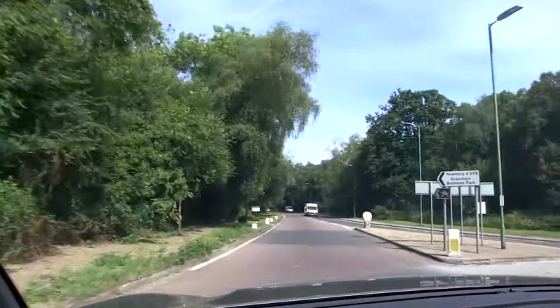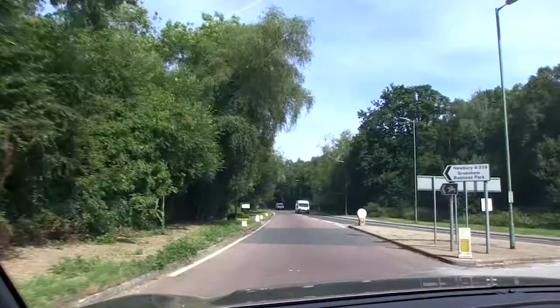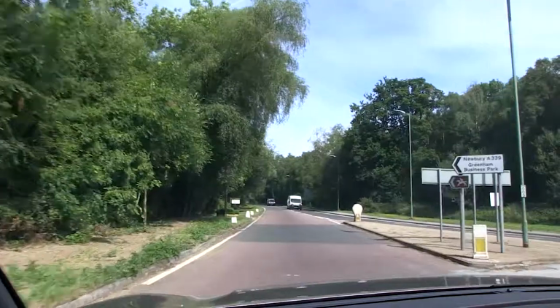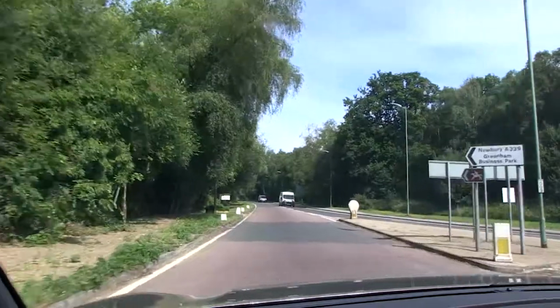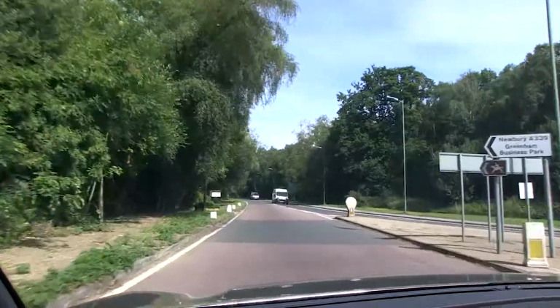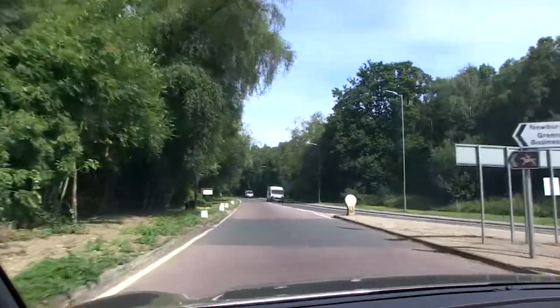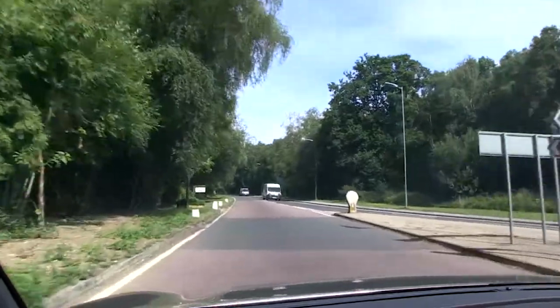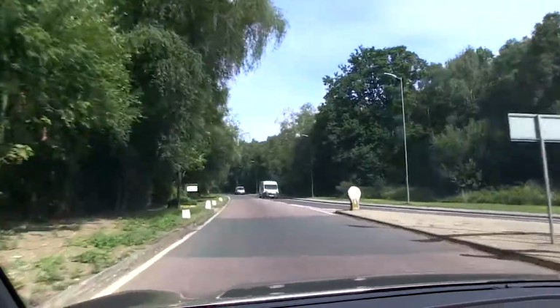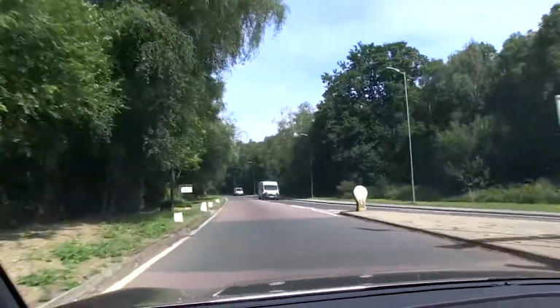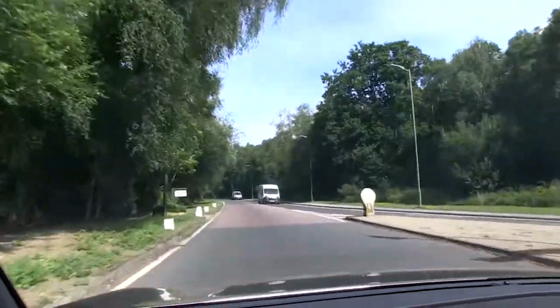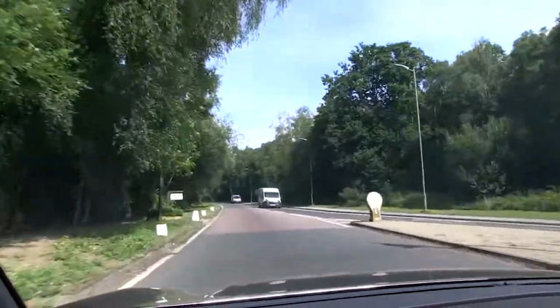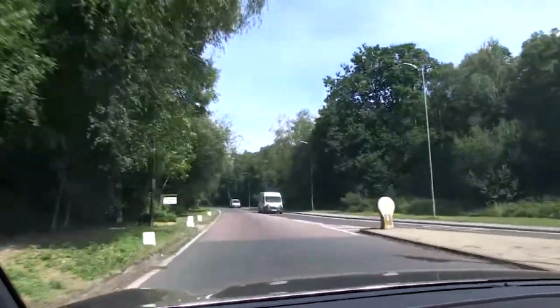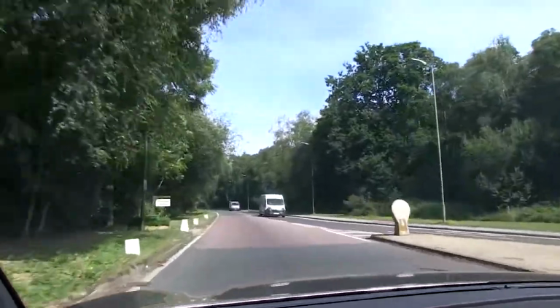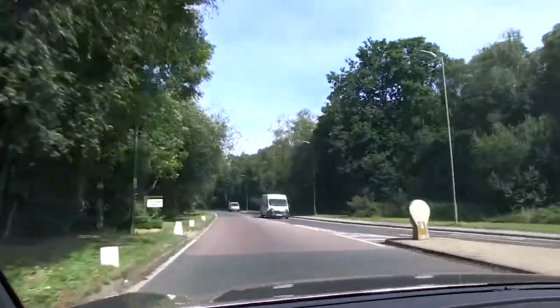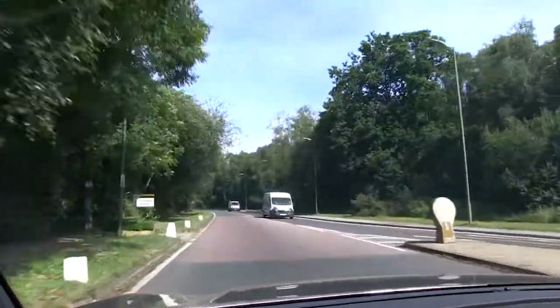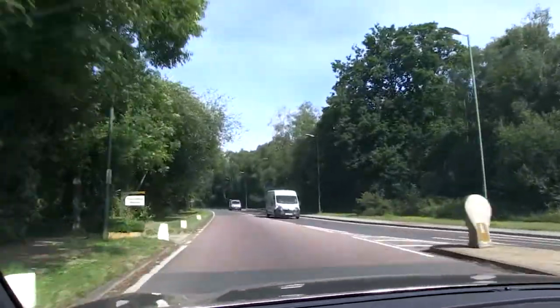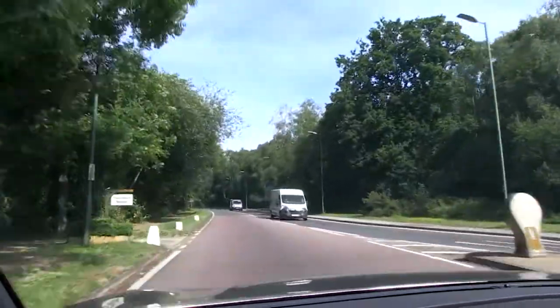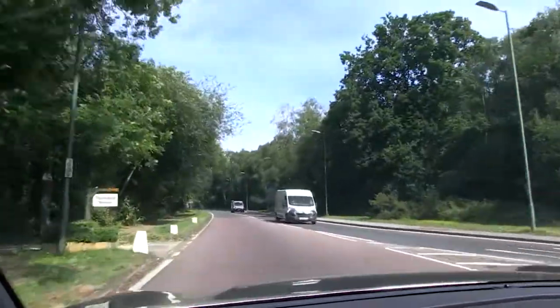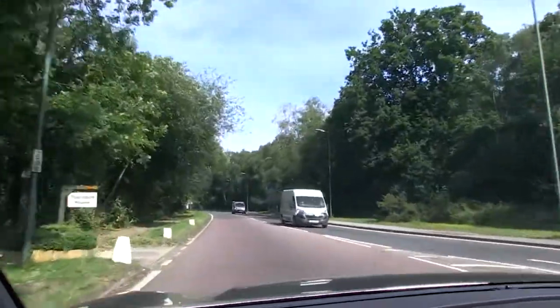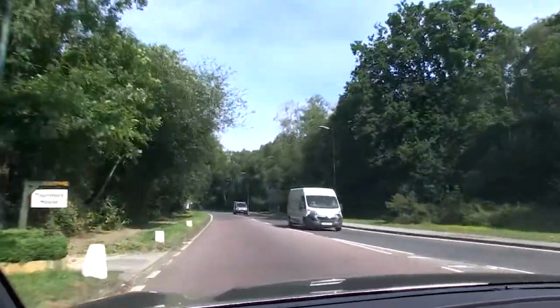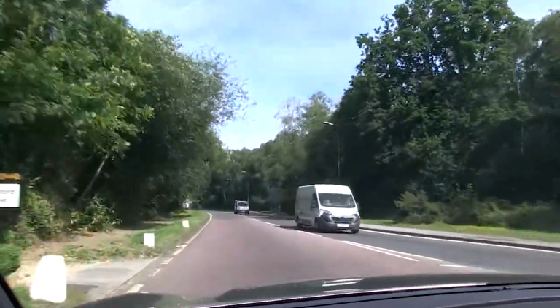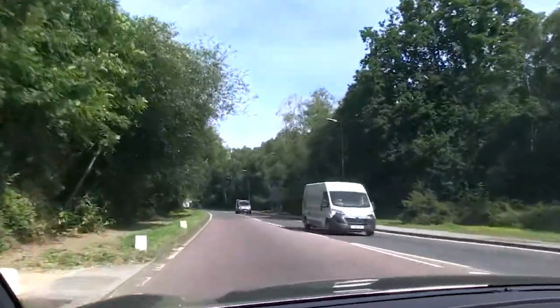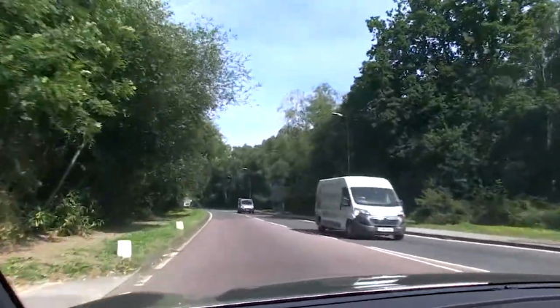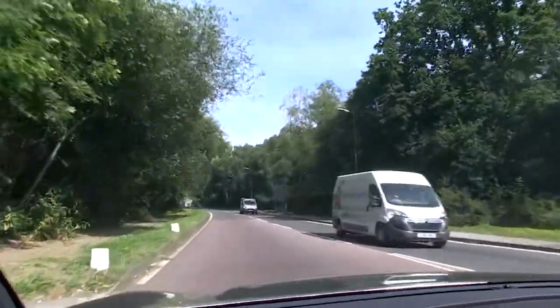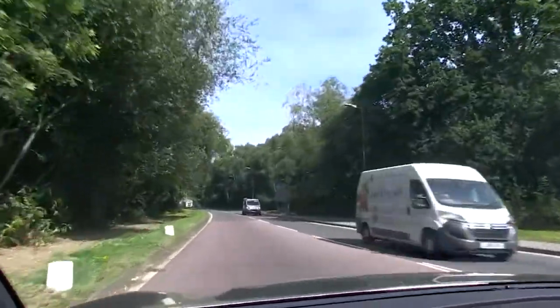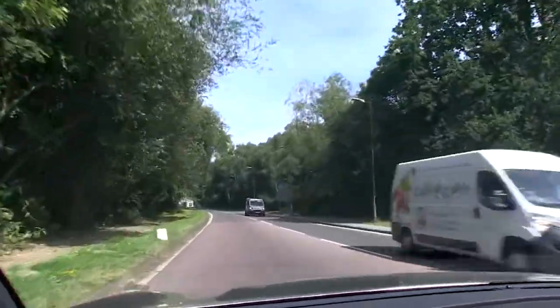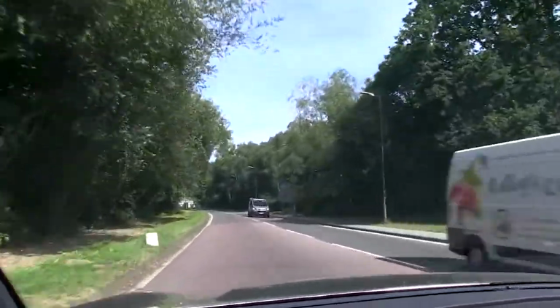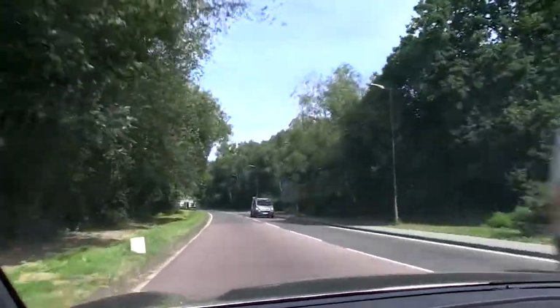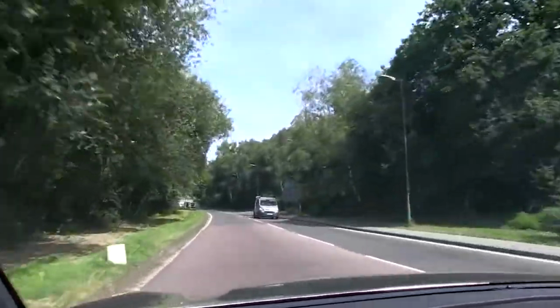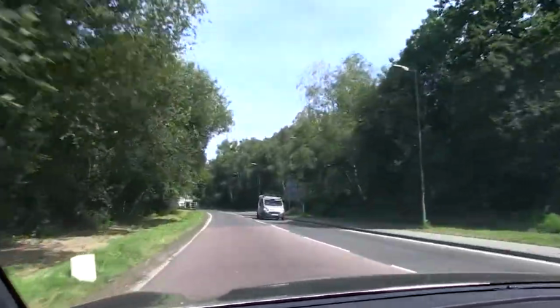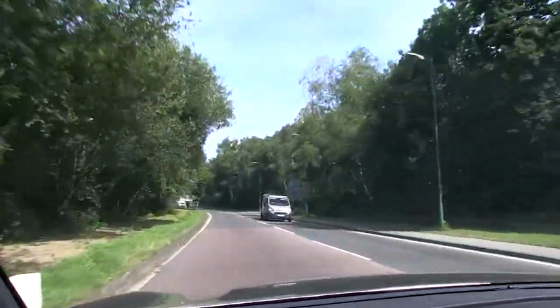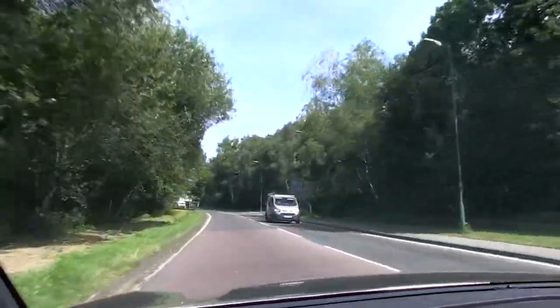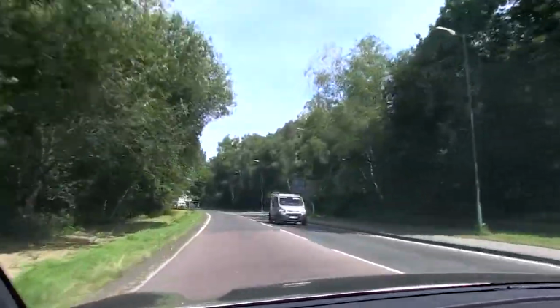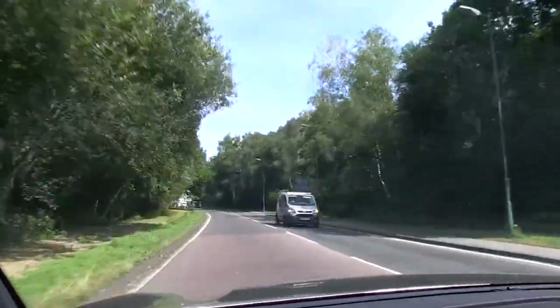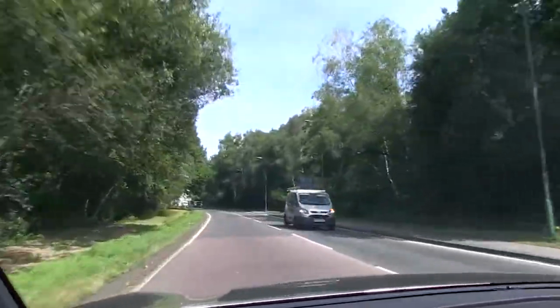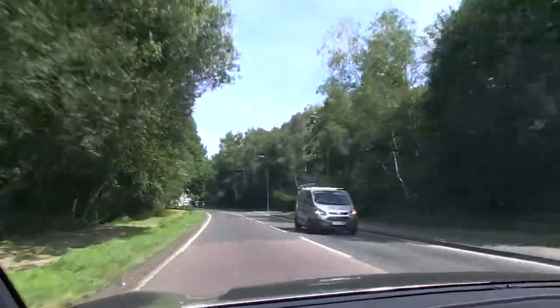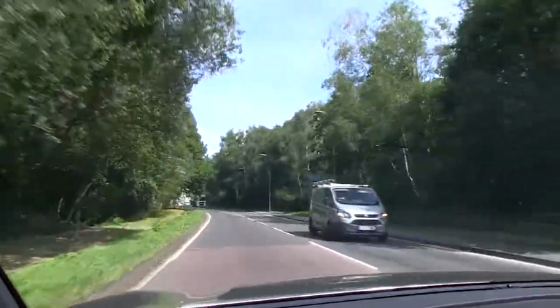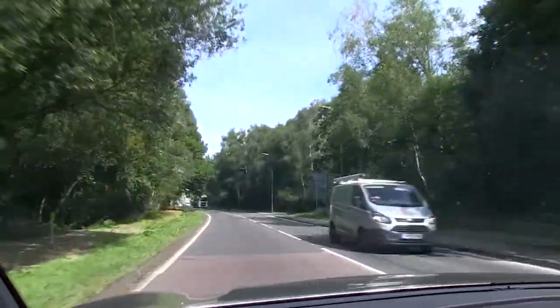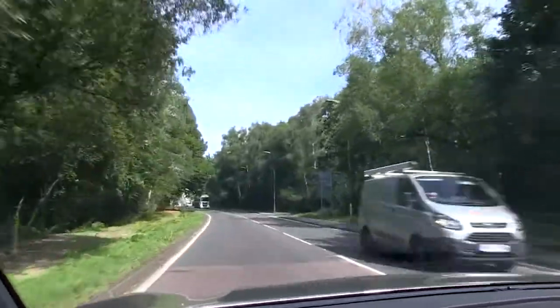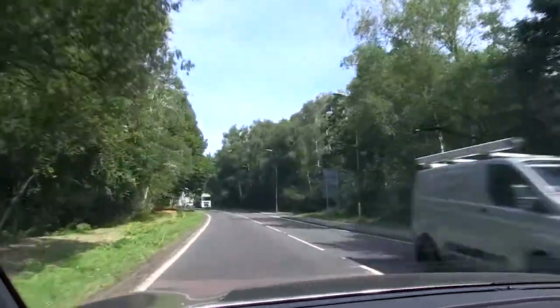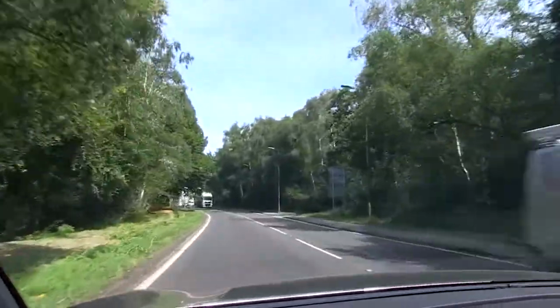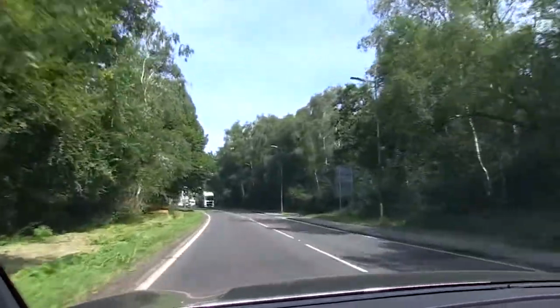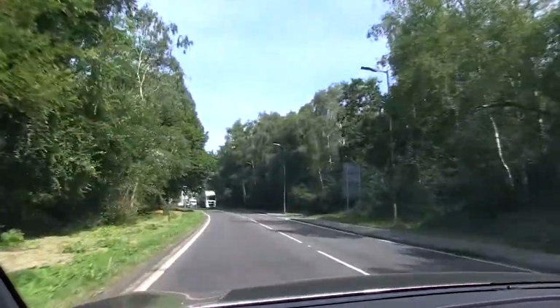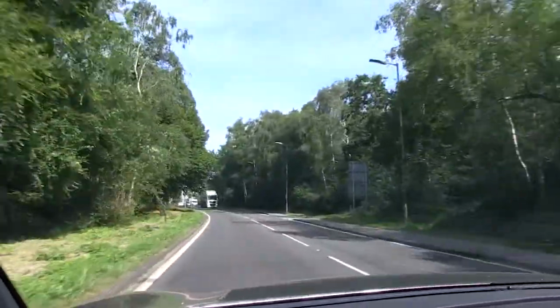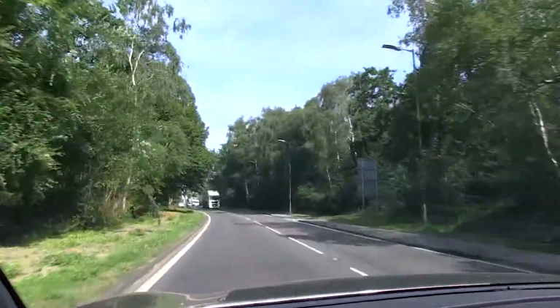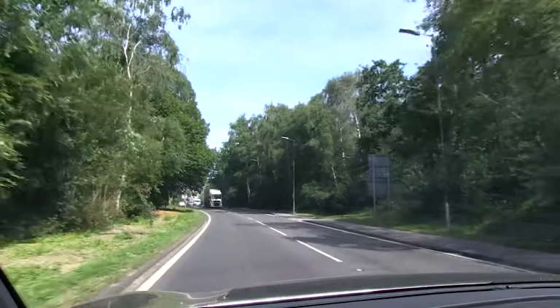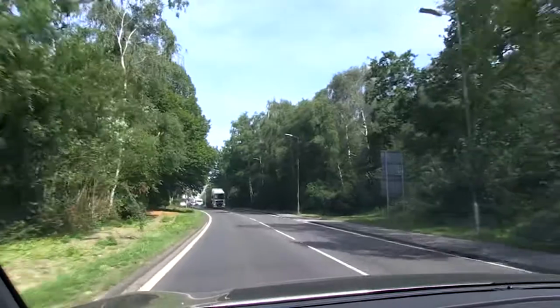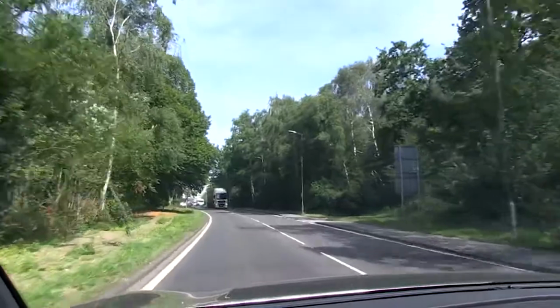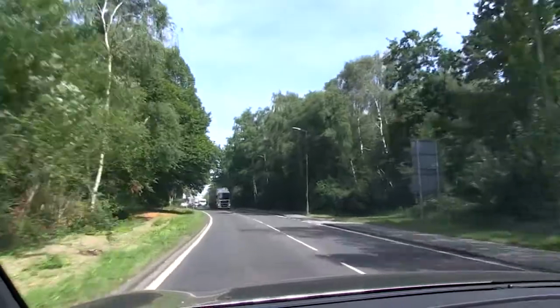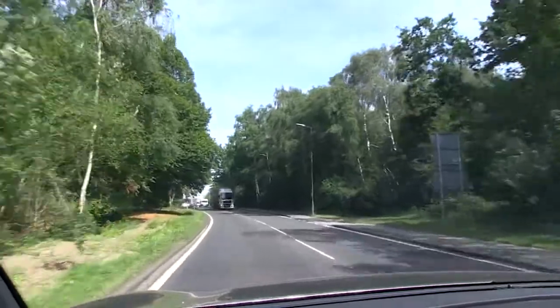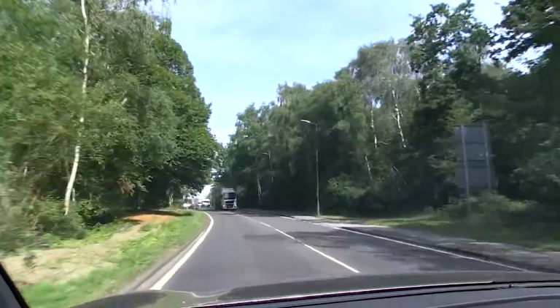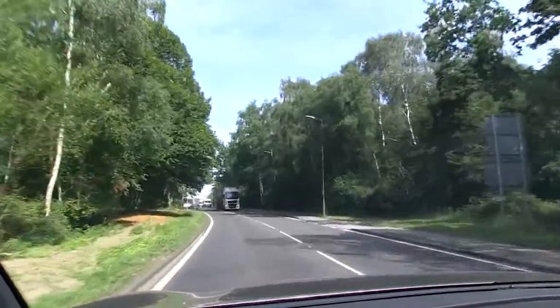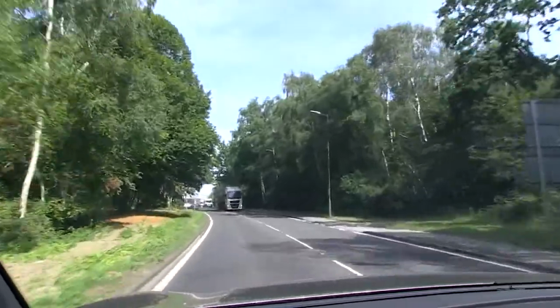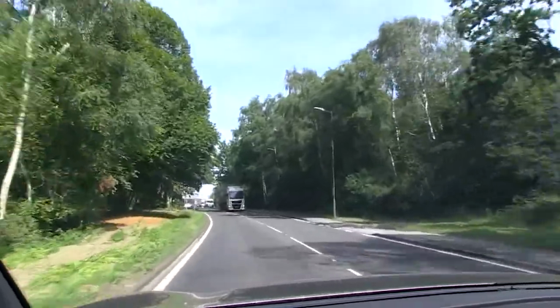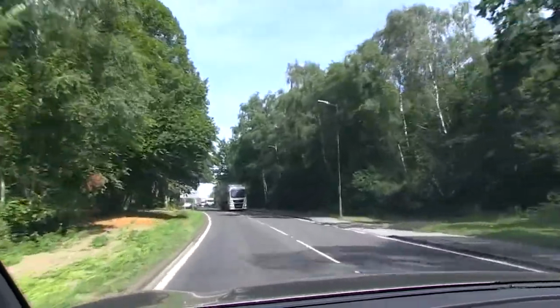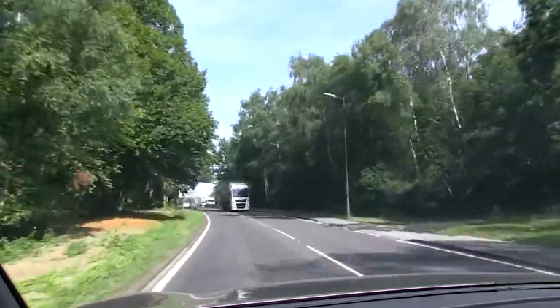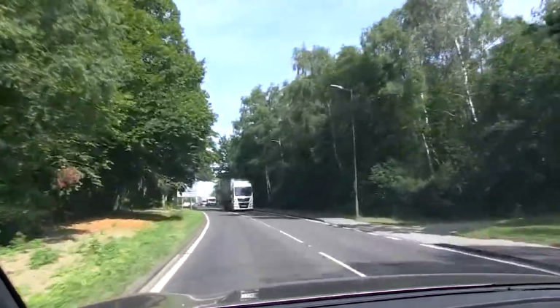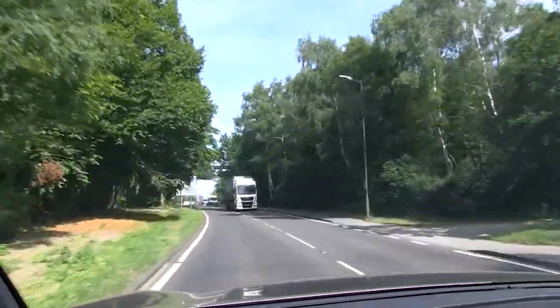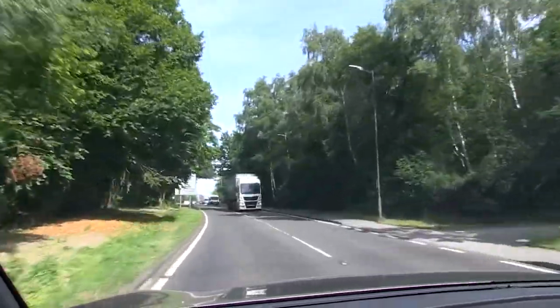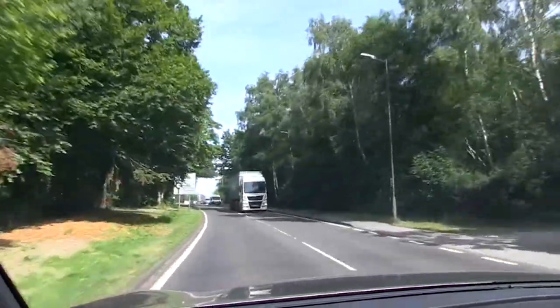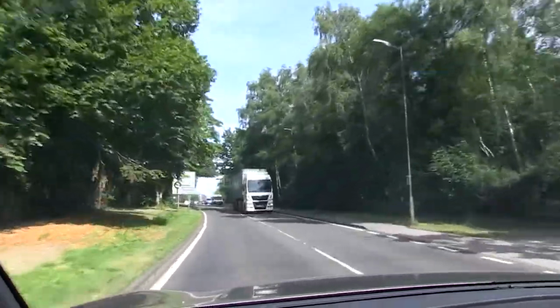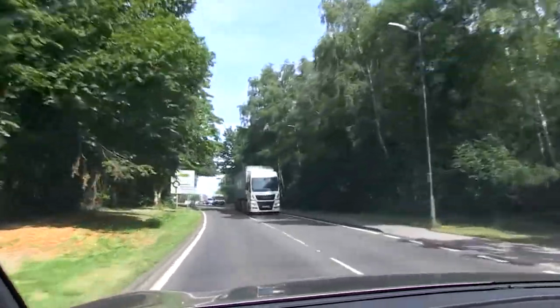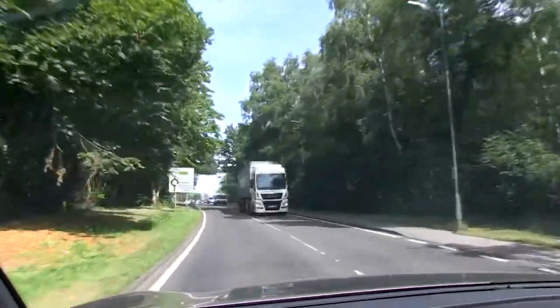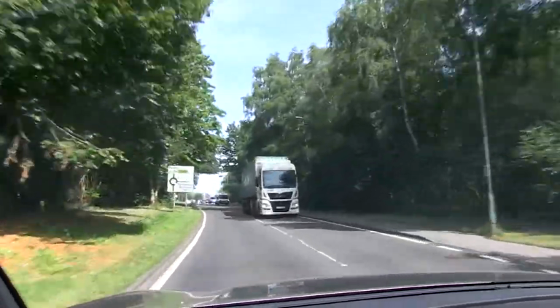So straight over, as you just saw. This is a fairly accurate representation of how much traffic you'll often find on this particular road.